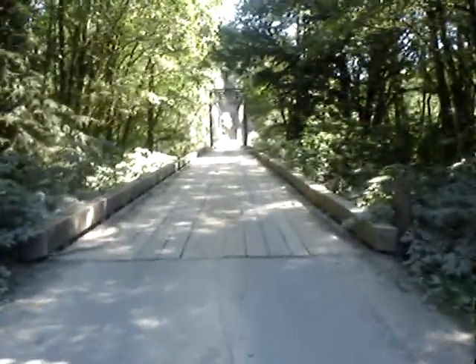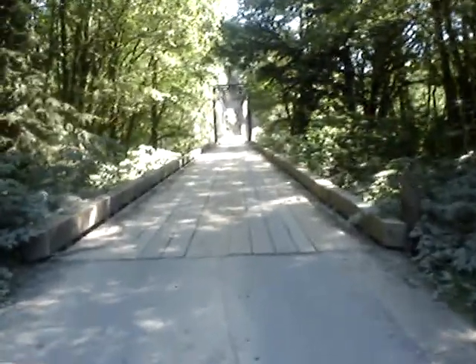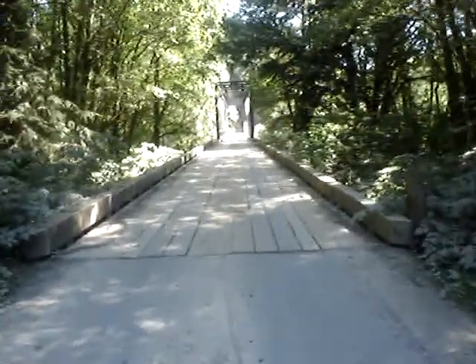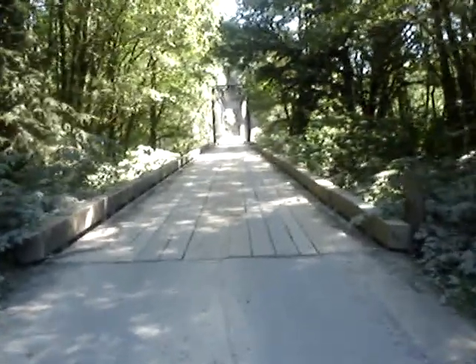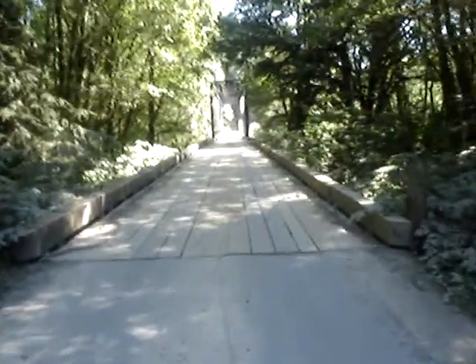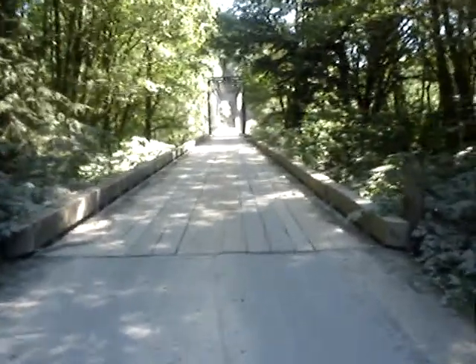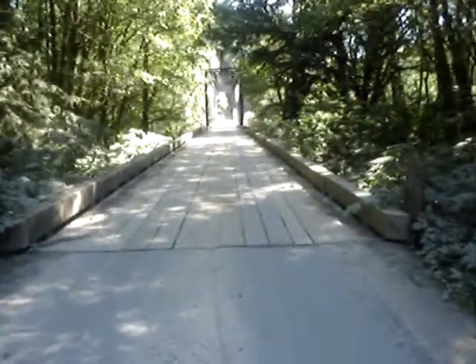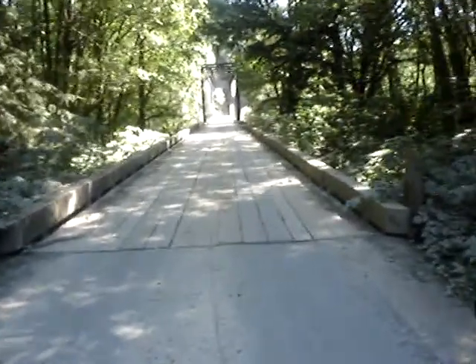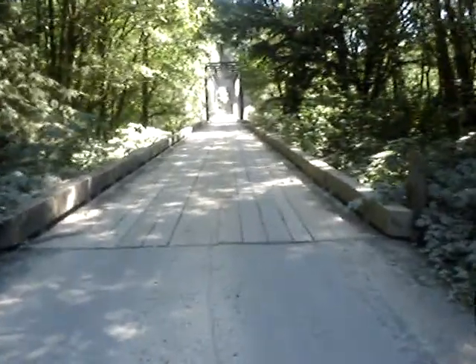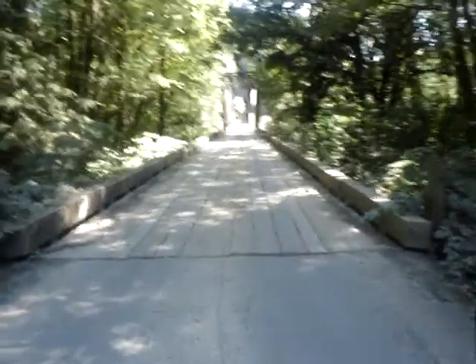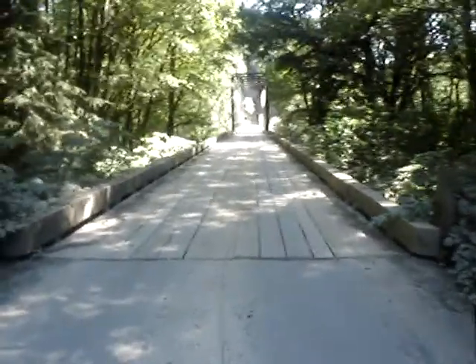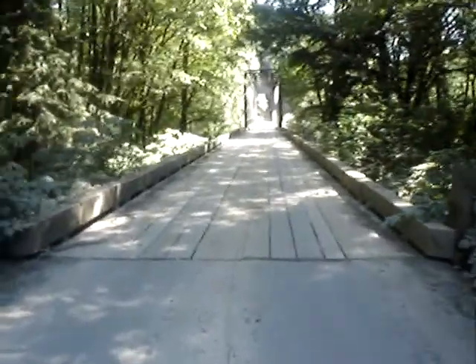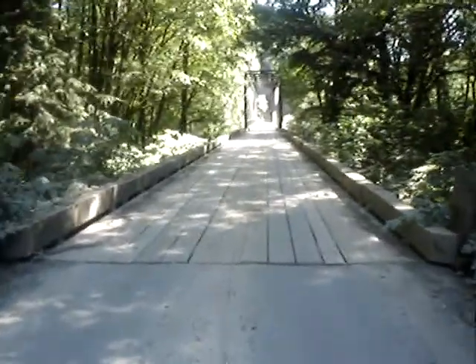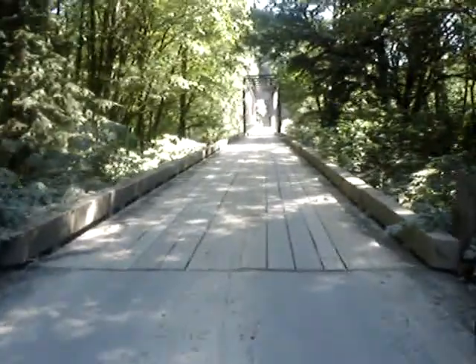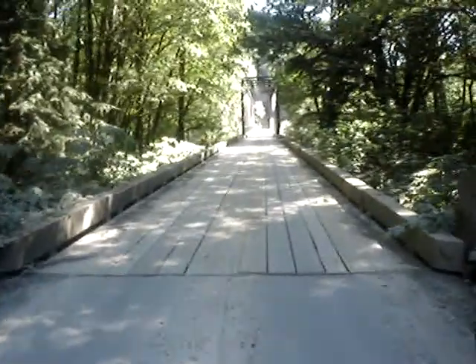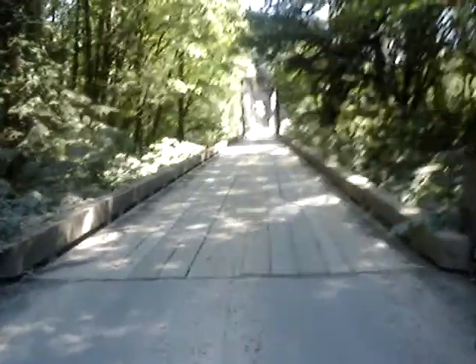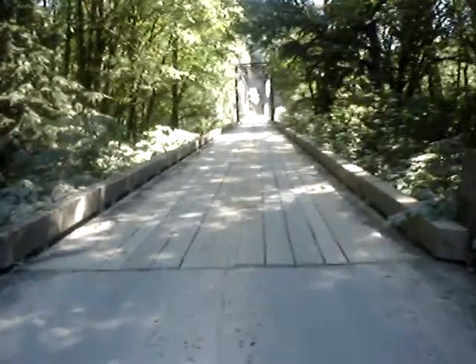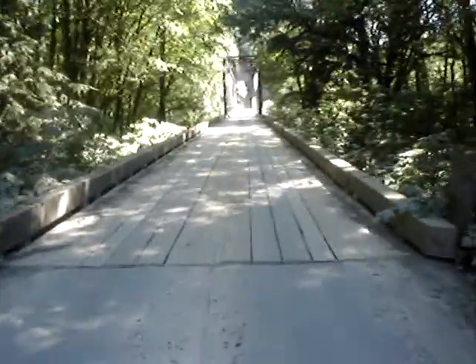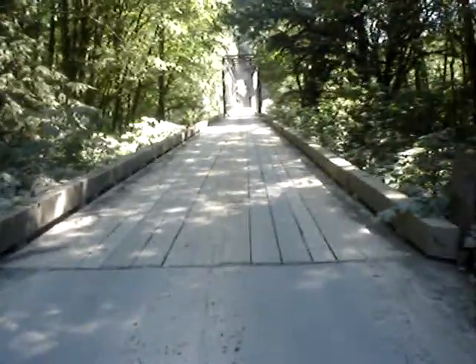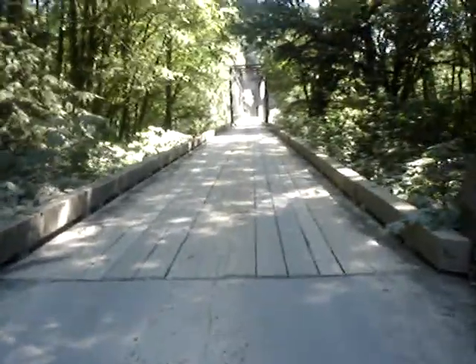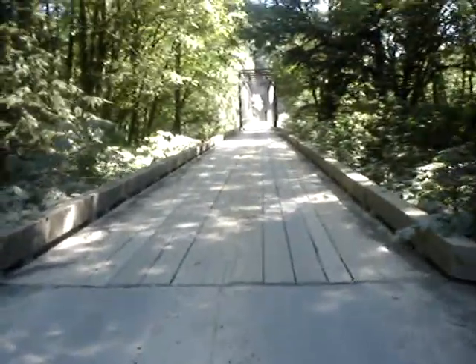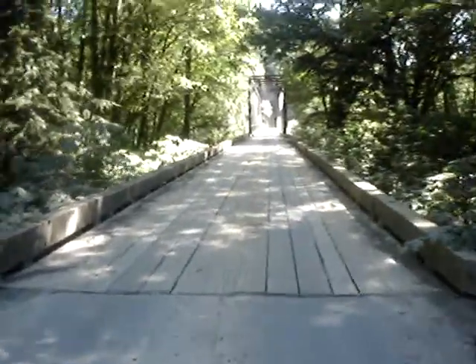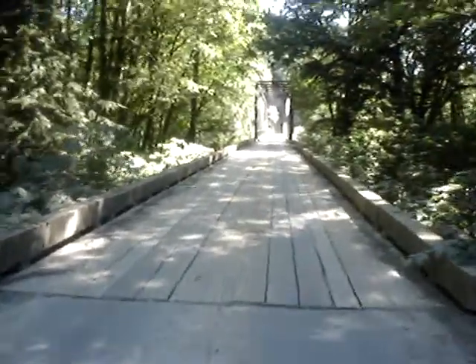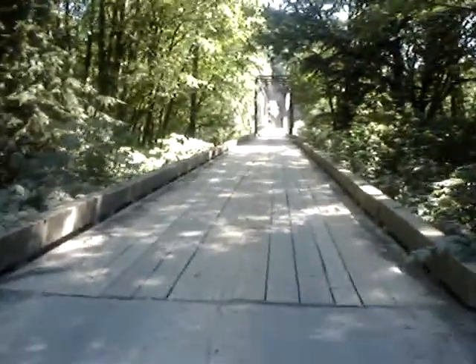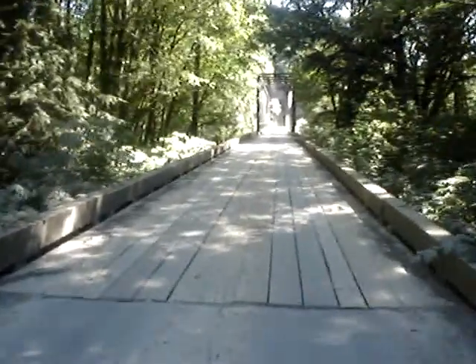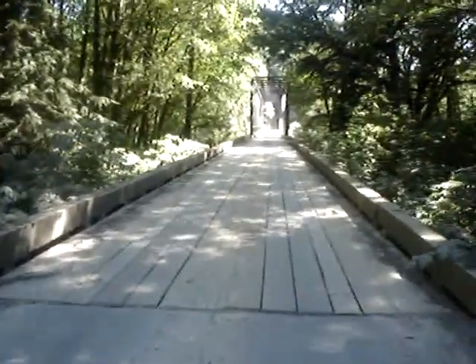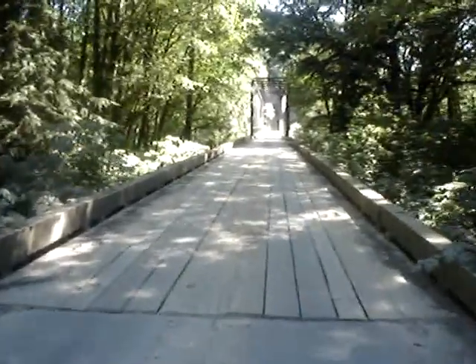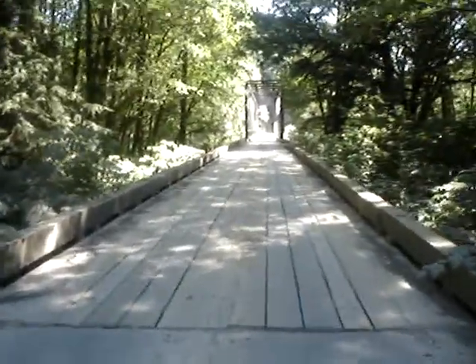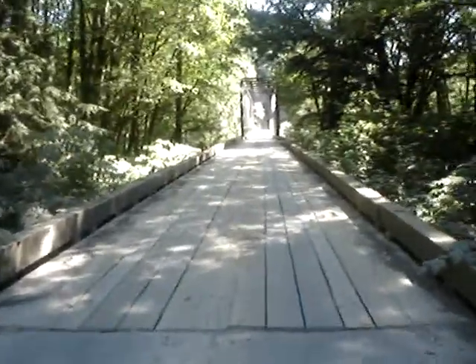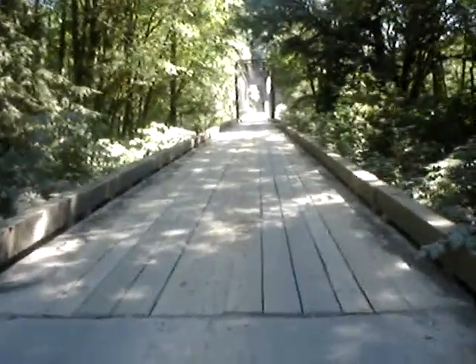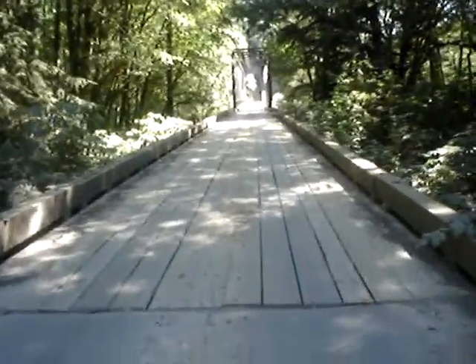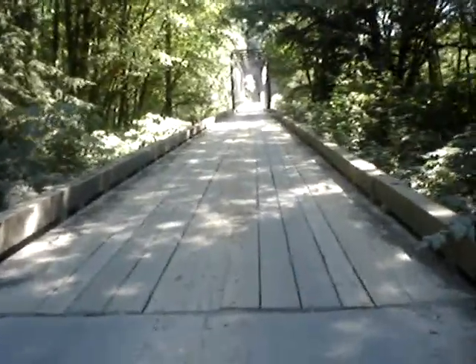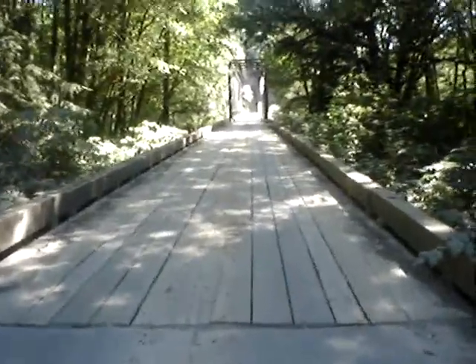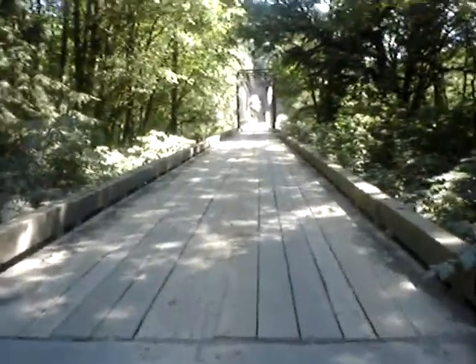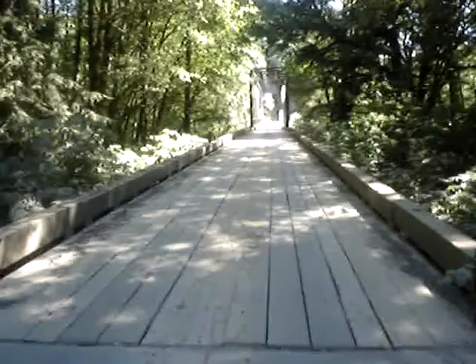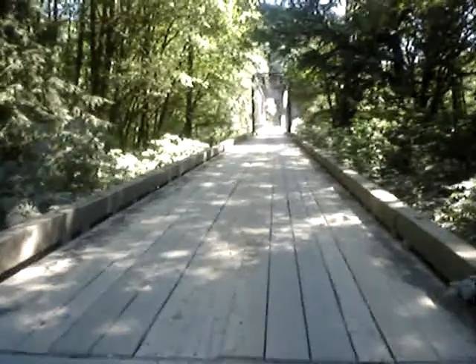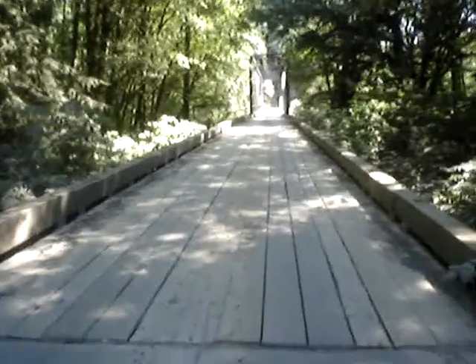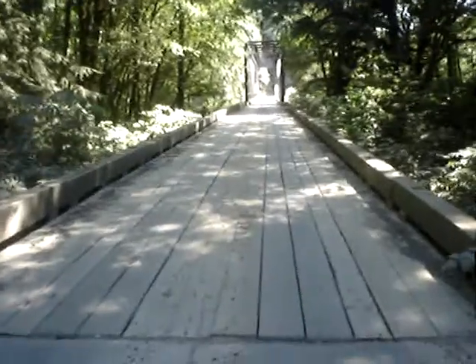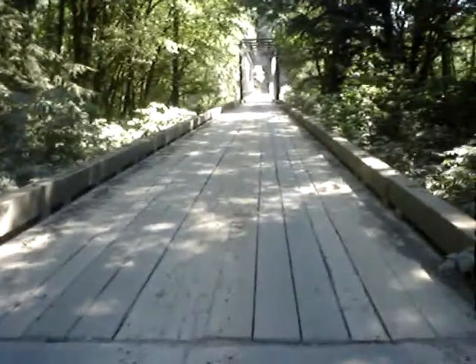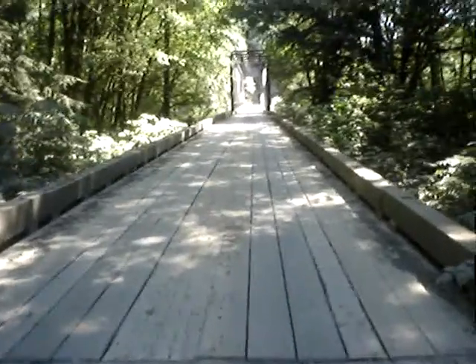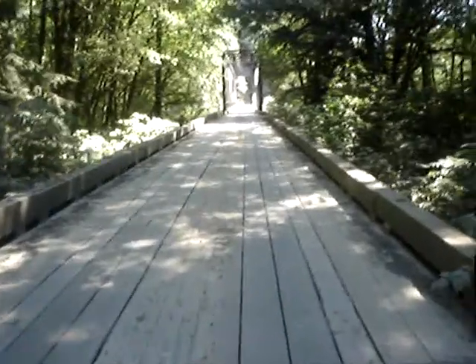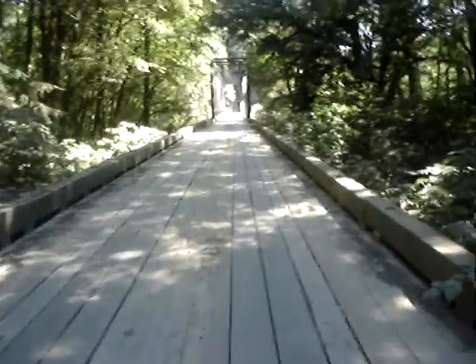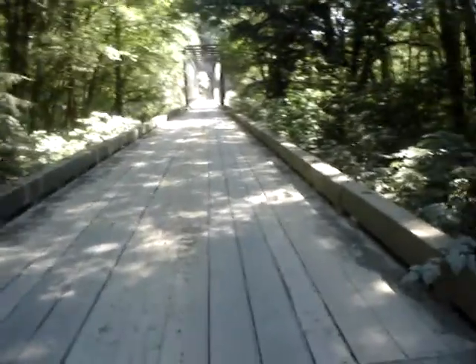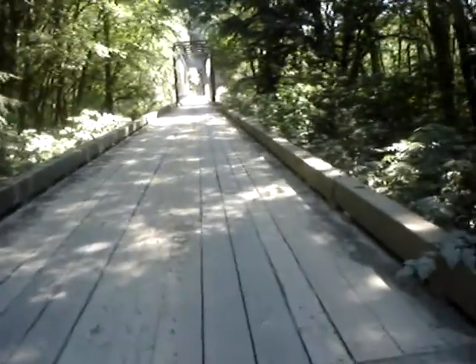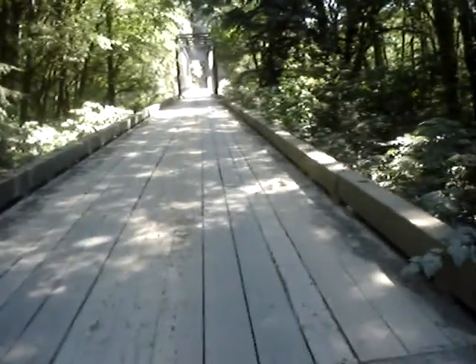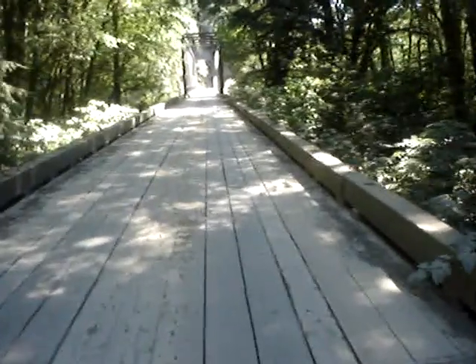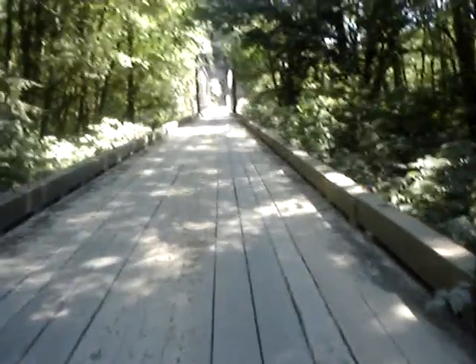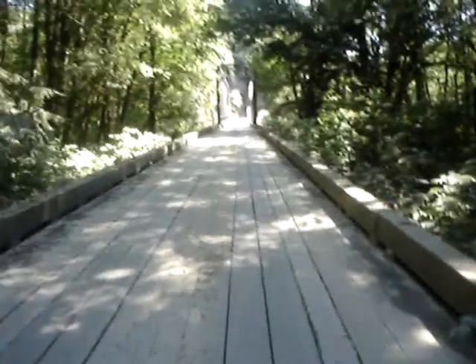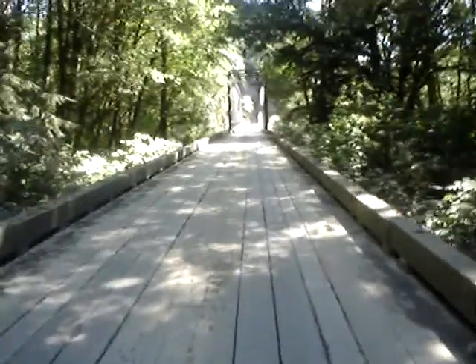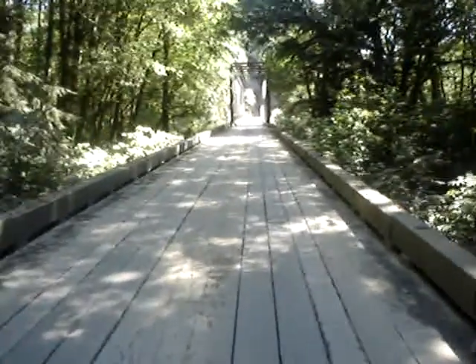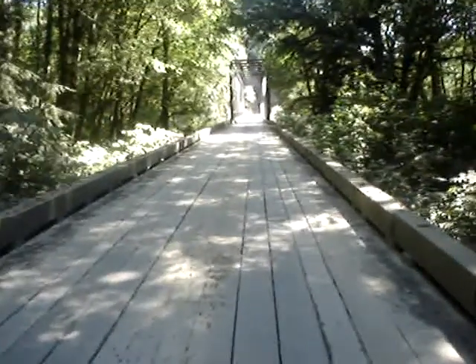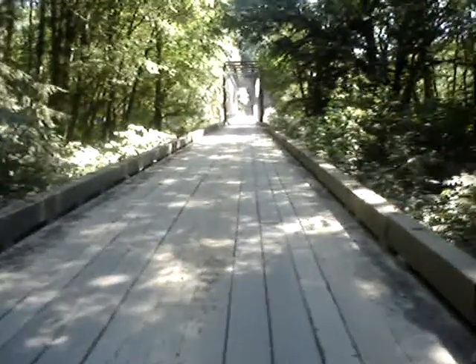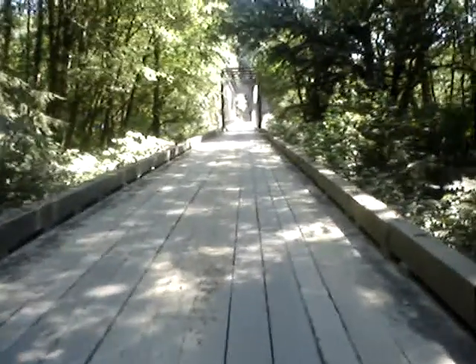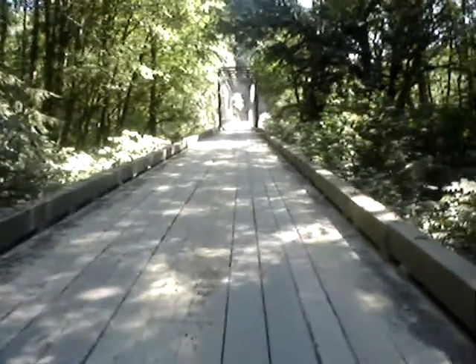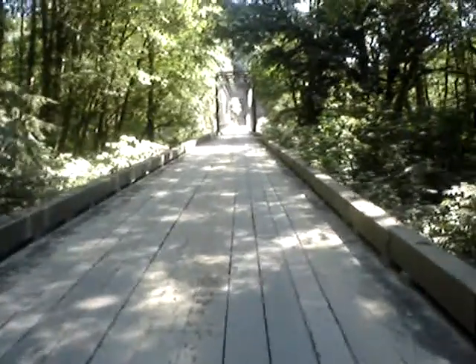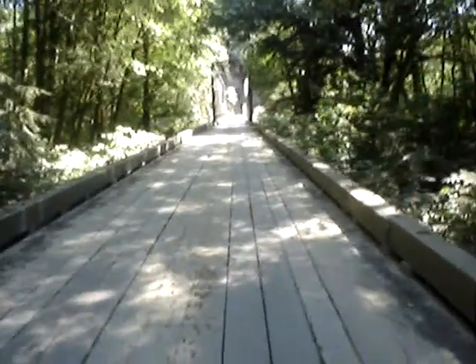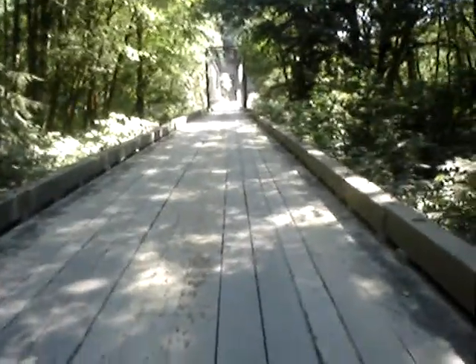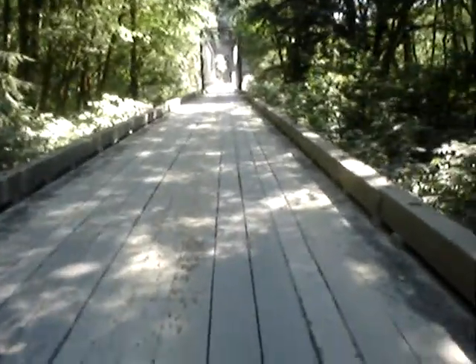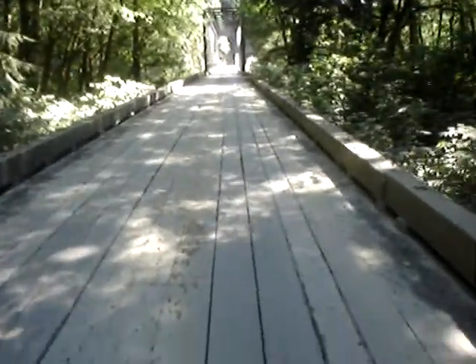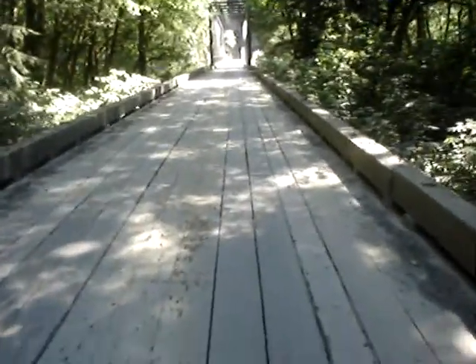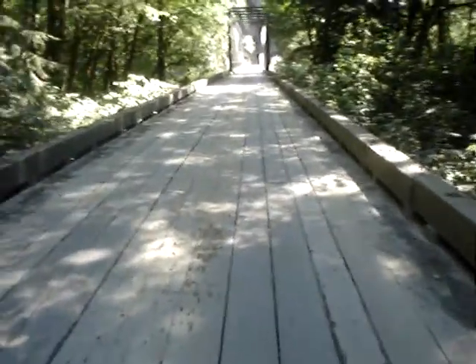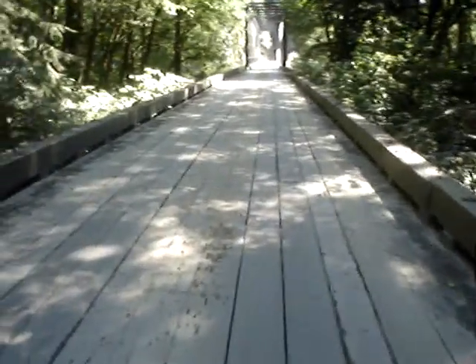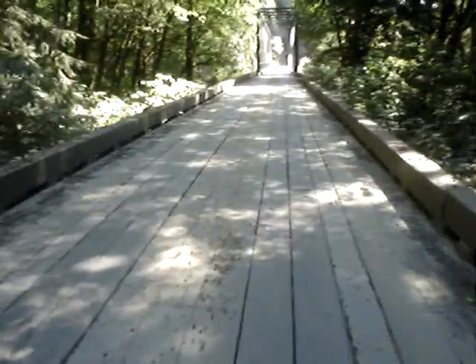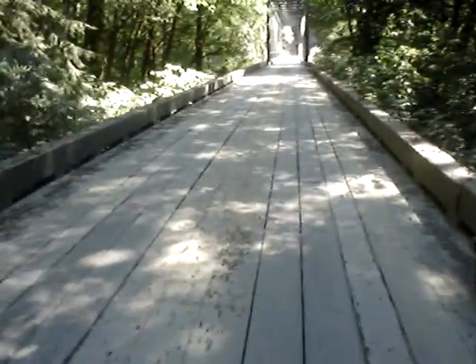Well, howdy folks. Good old Grasslinger here. I'm down at the Gimmin main line. Just saying hi to my parents and they just took off.